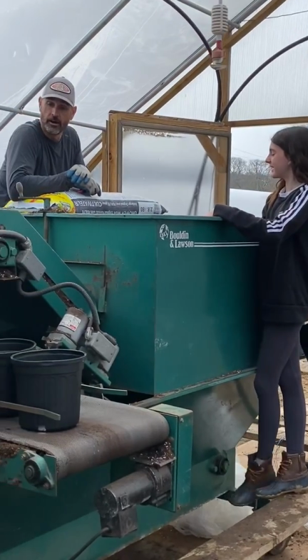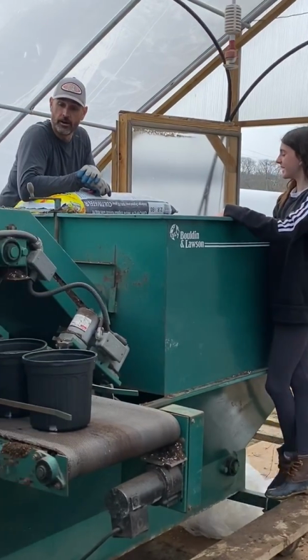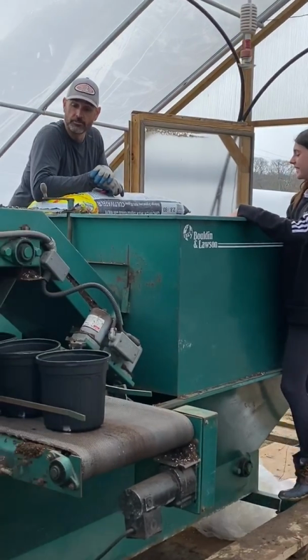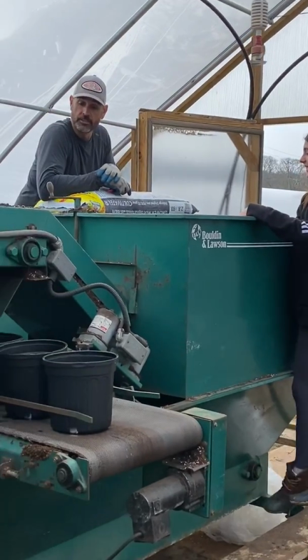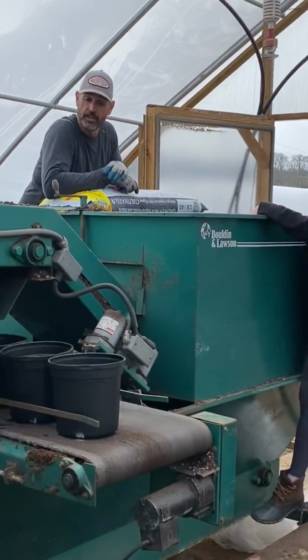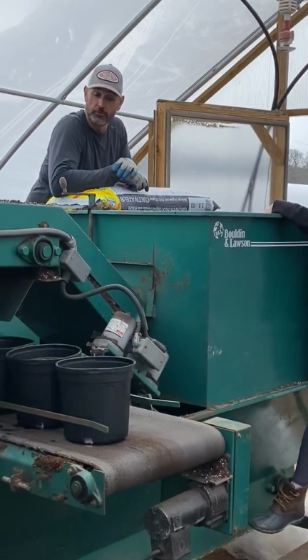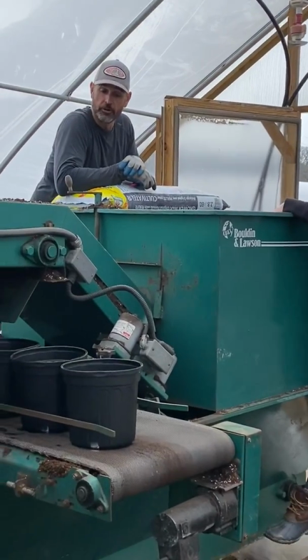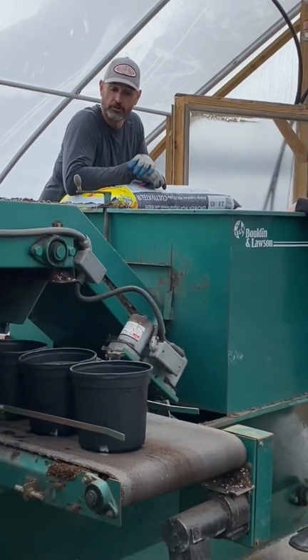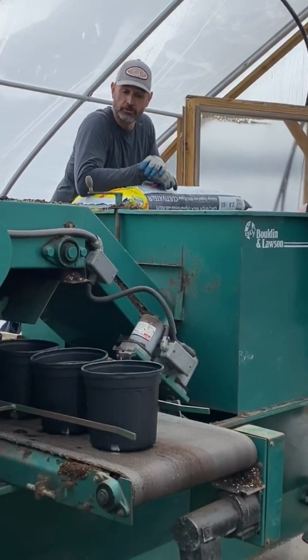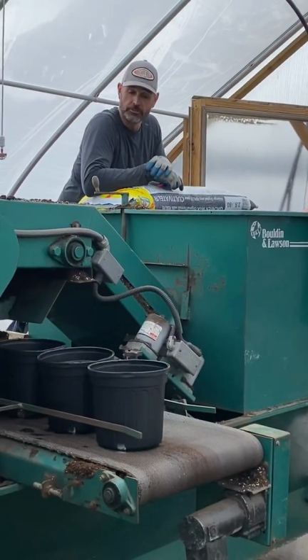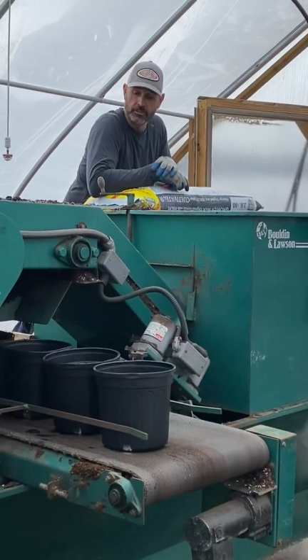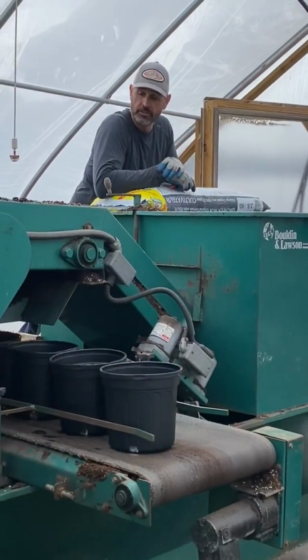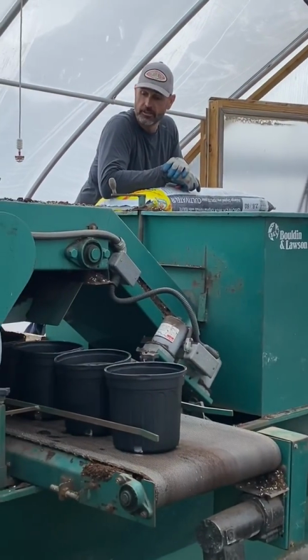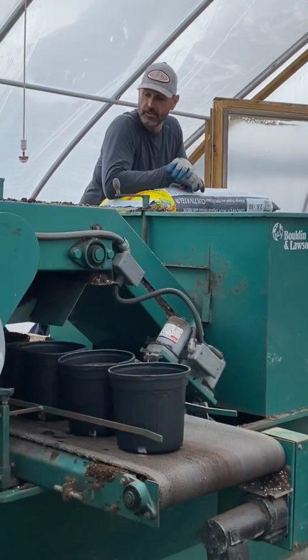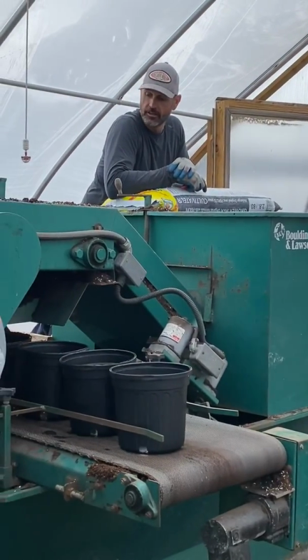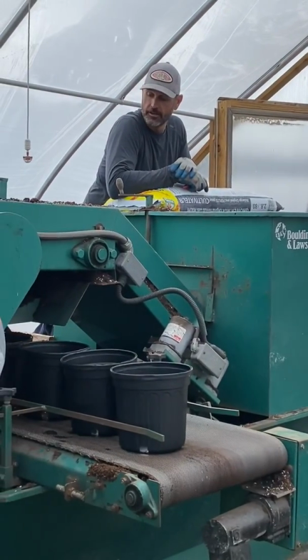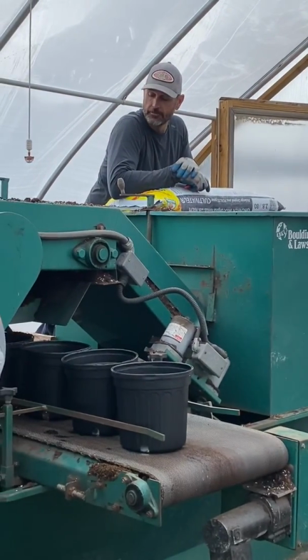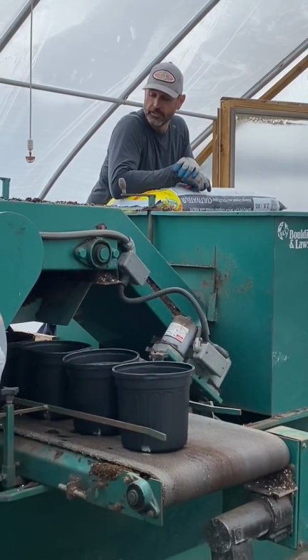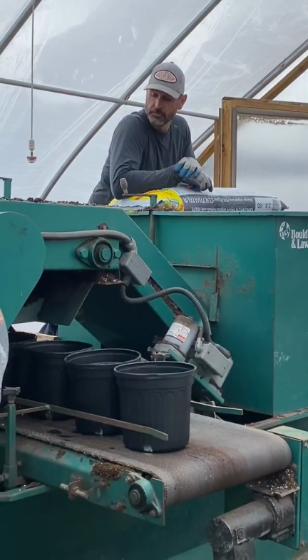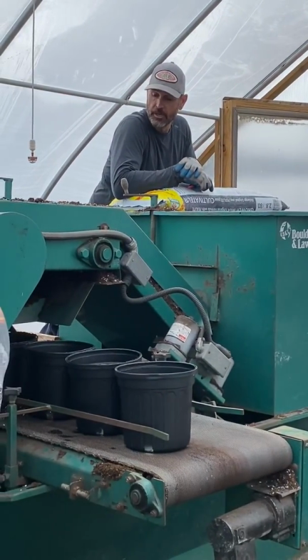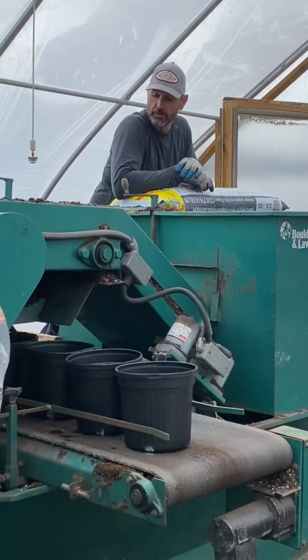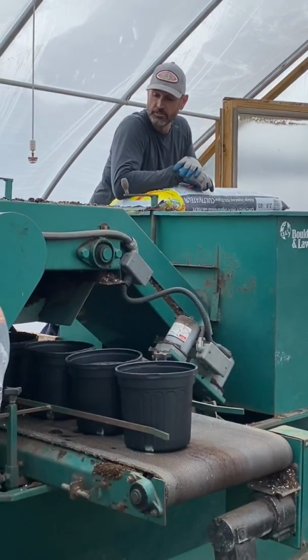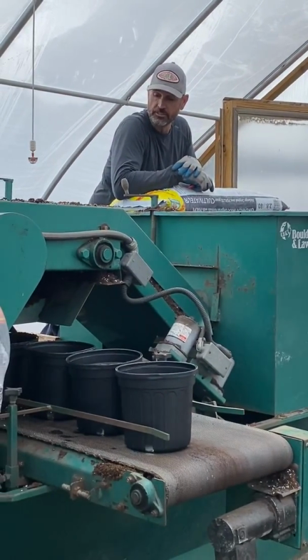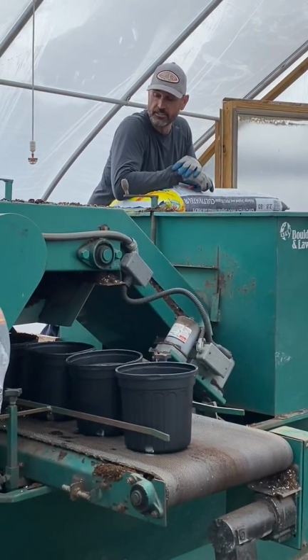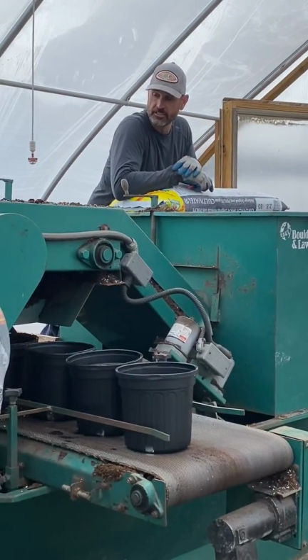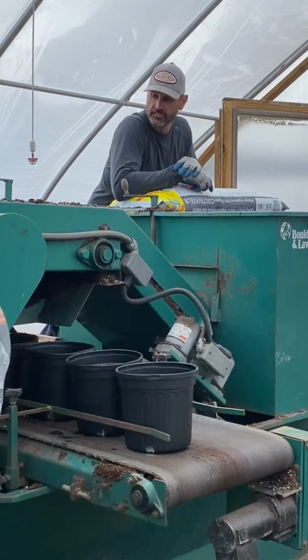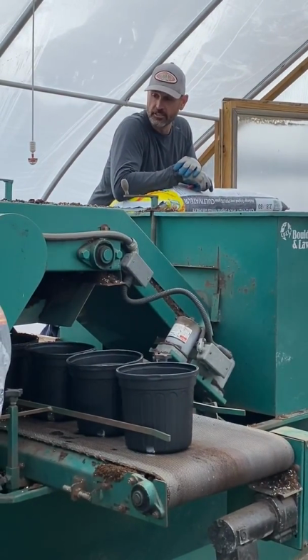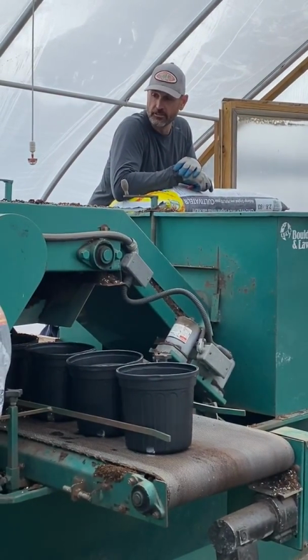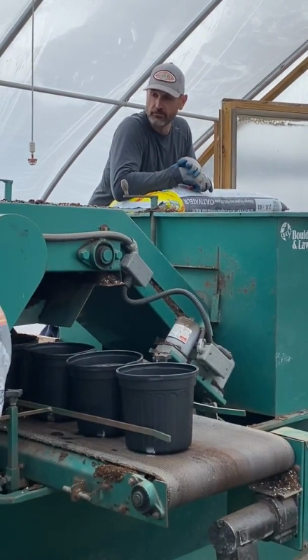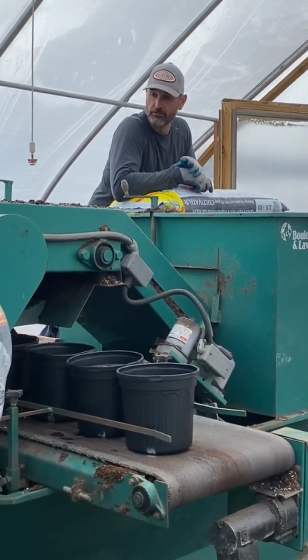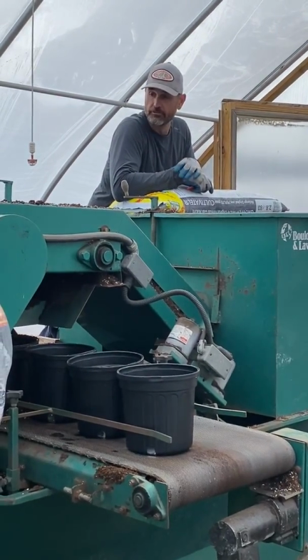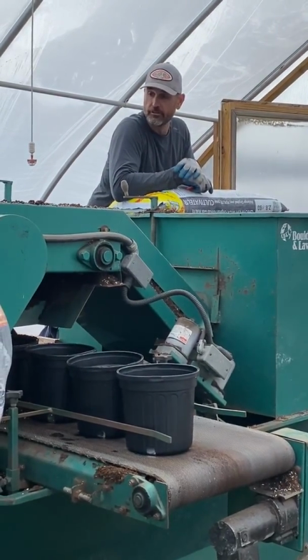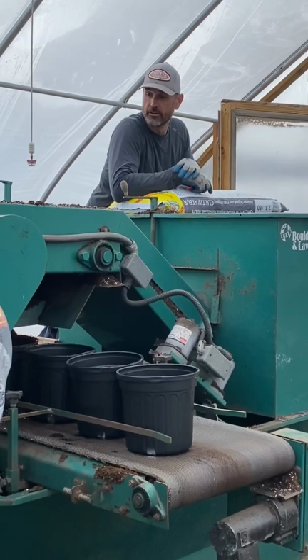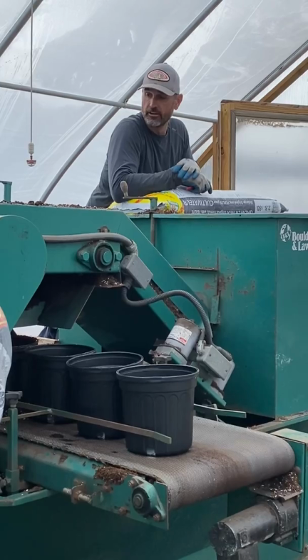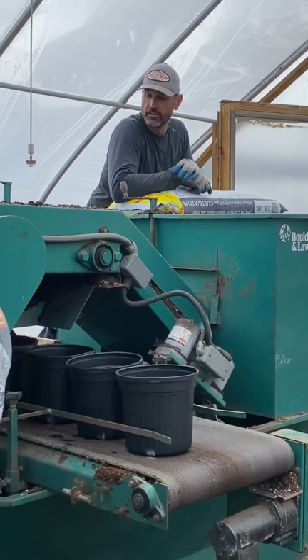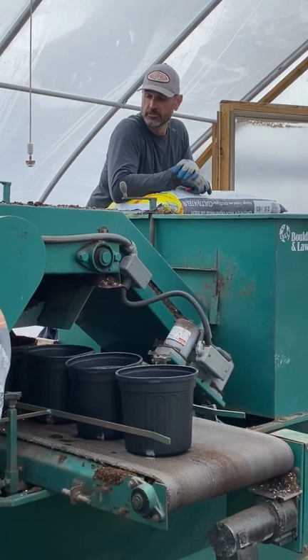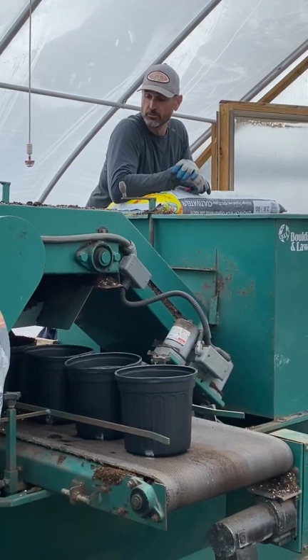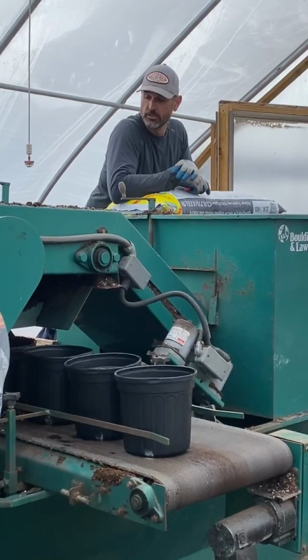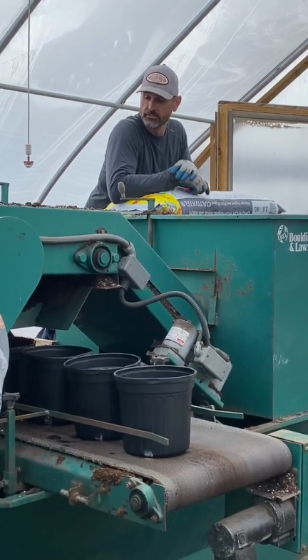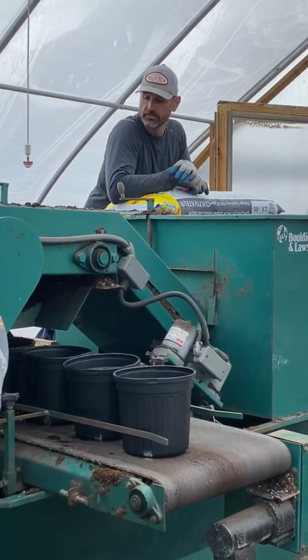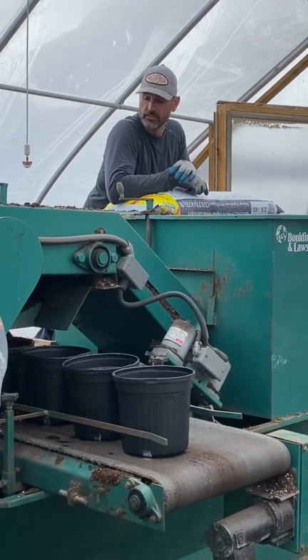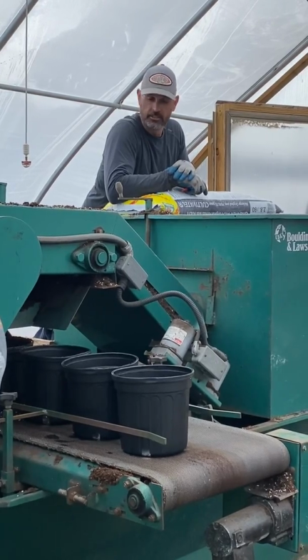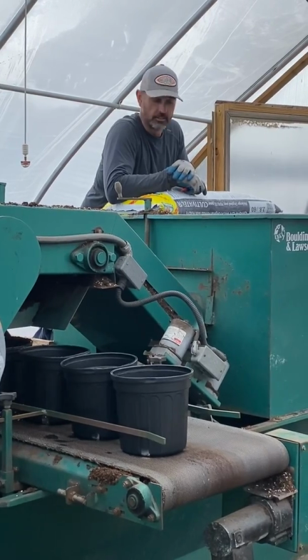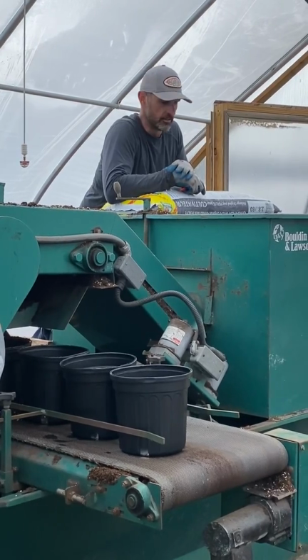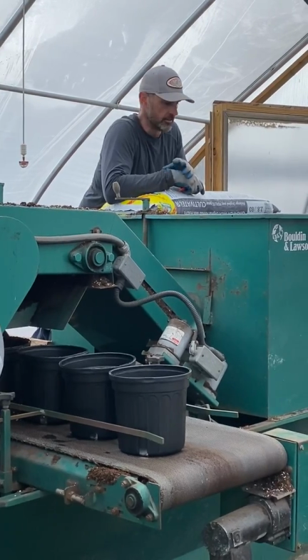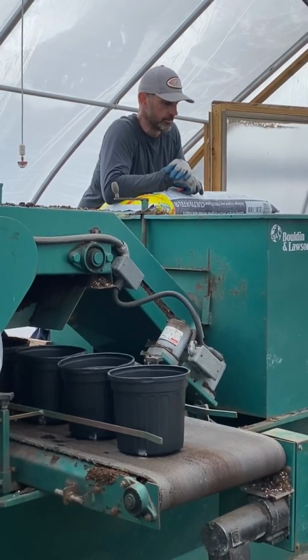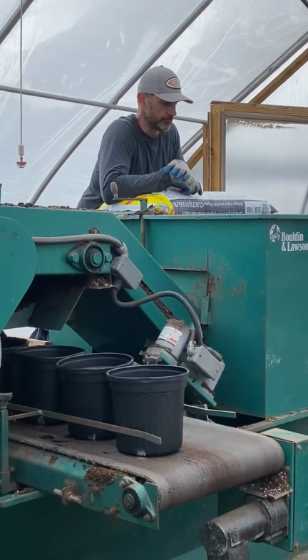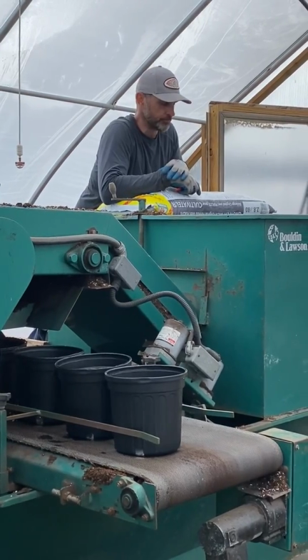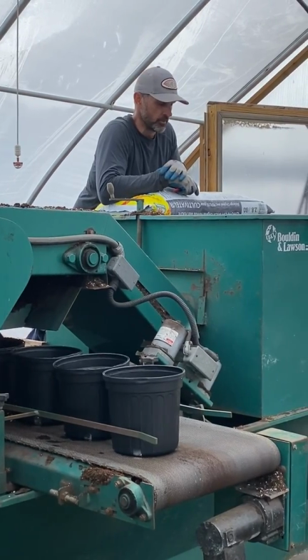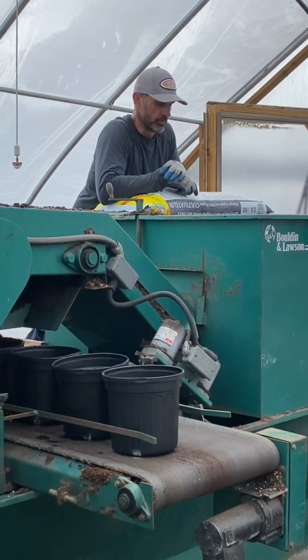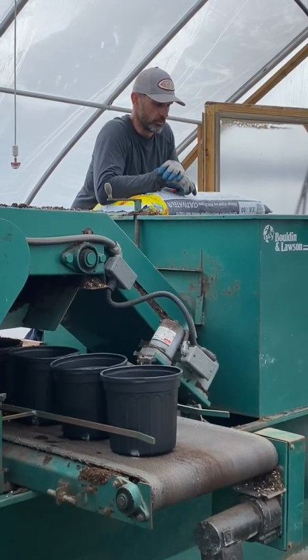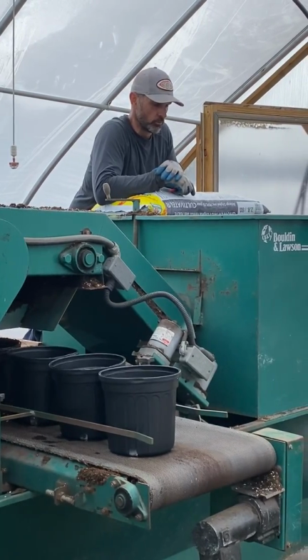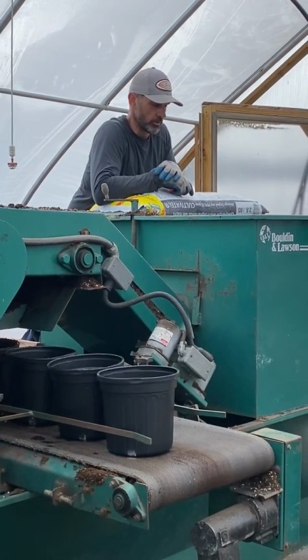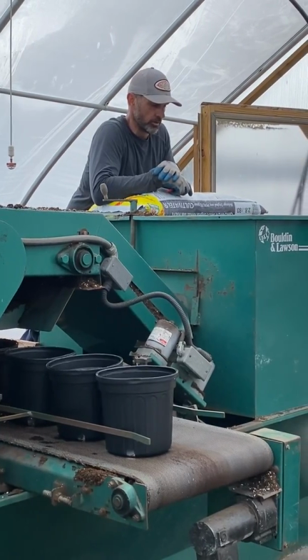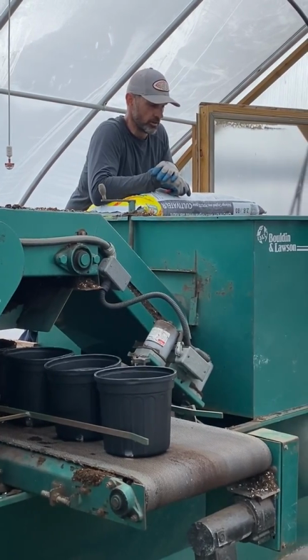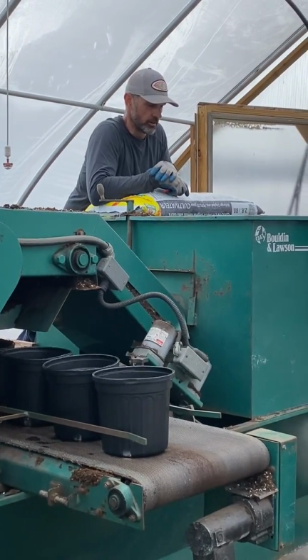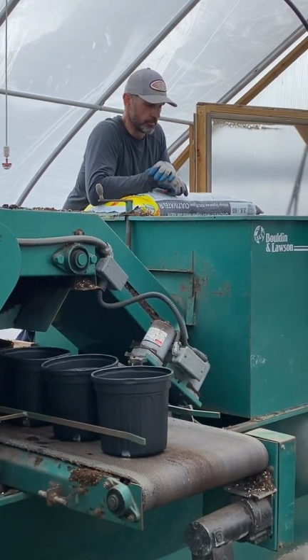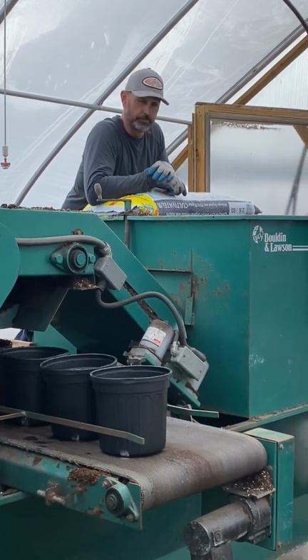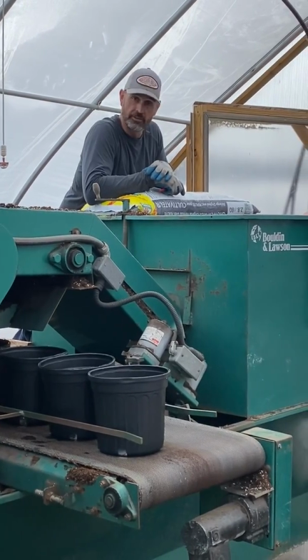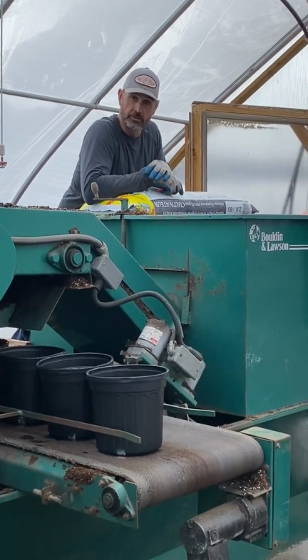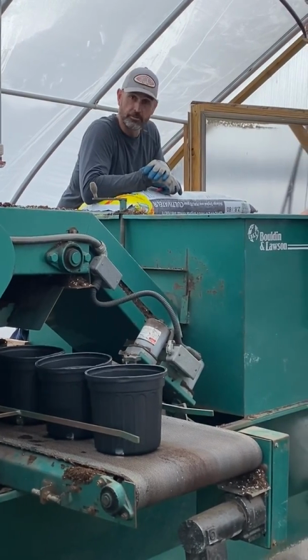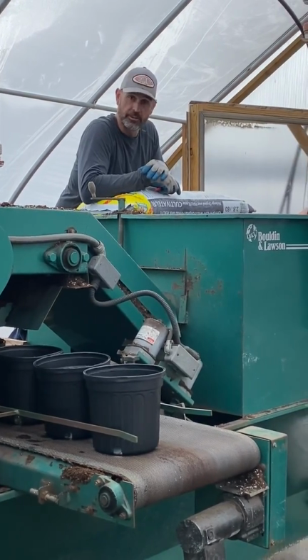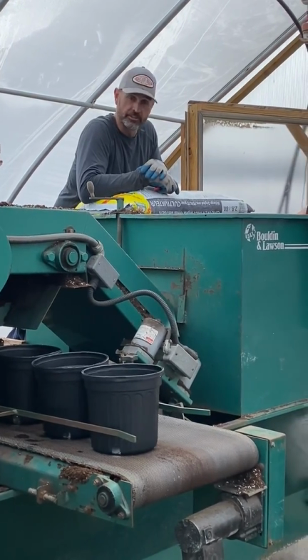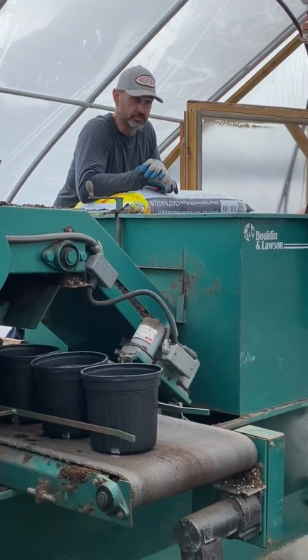Today we're using this potting machine that's on loan to us. We are planting perennials.